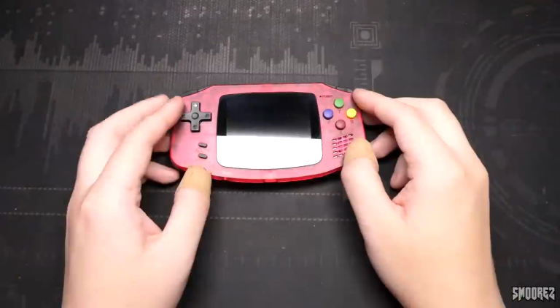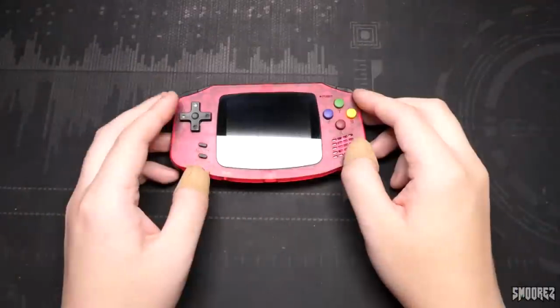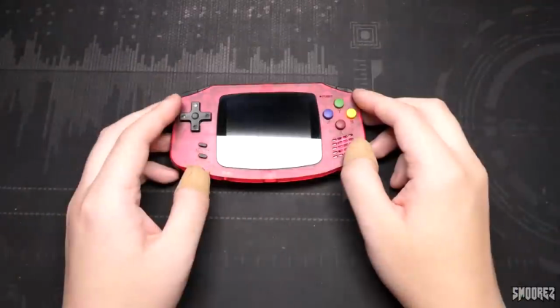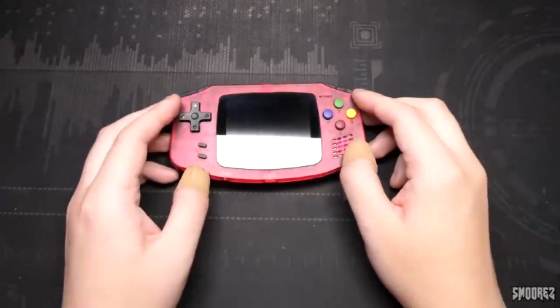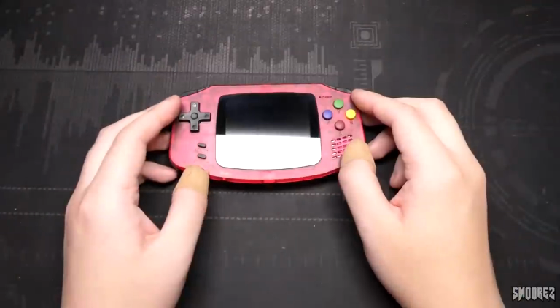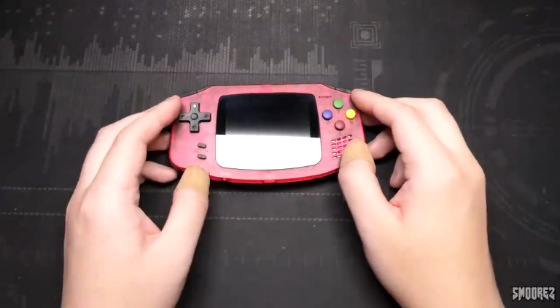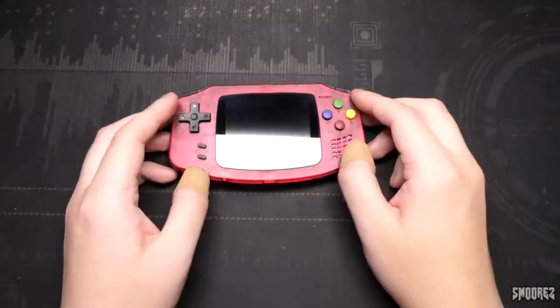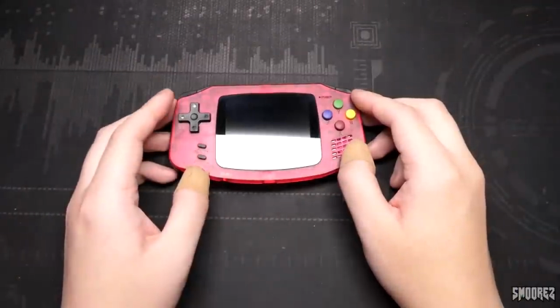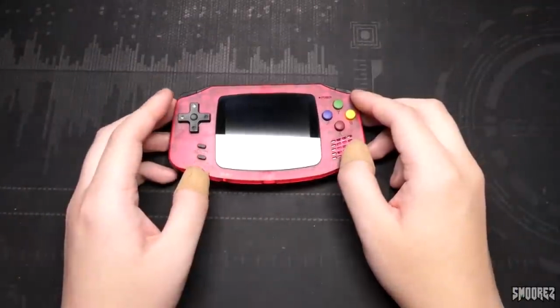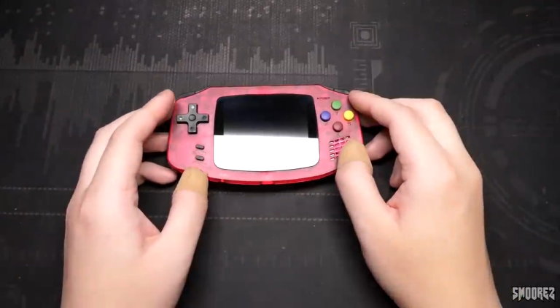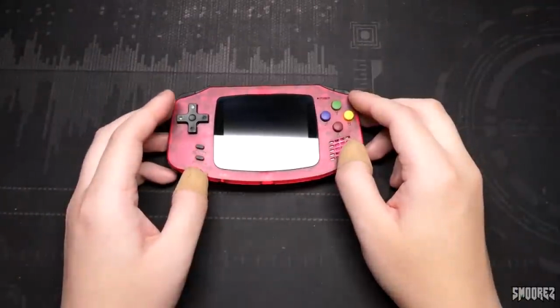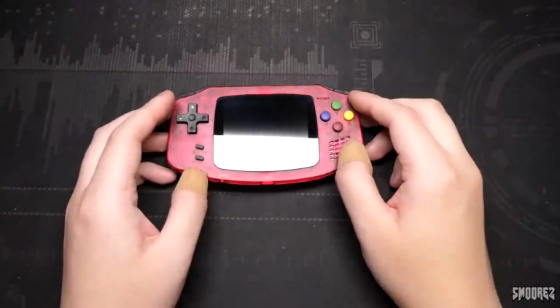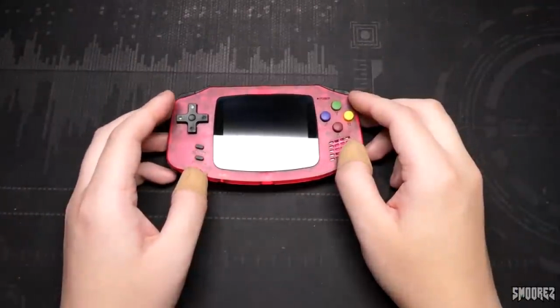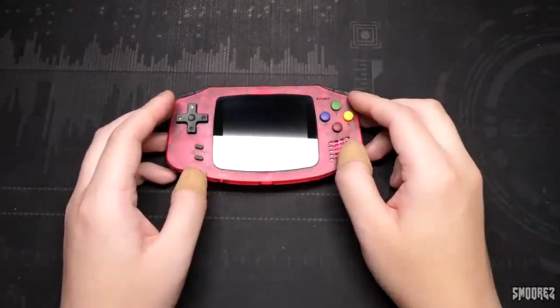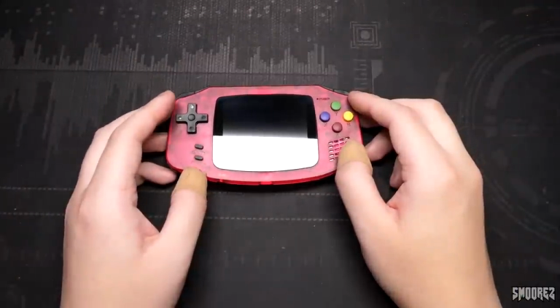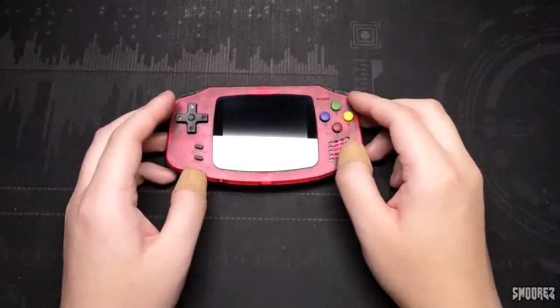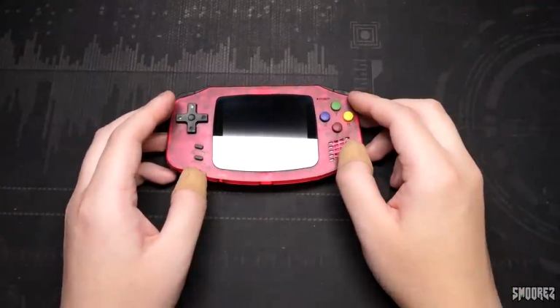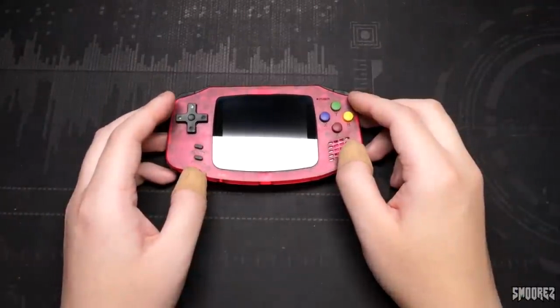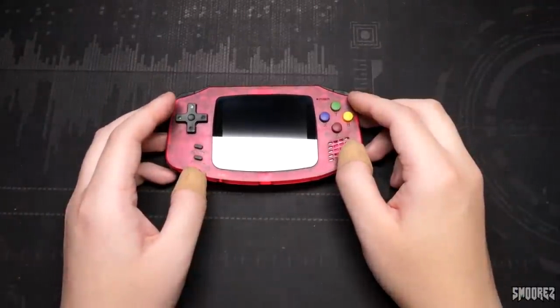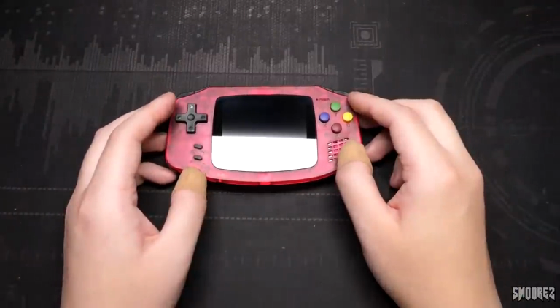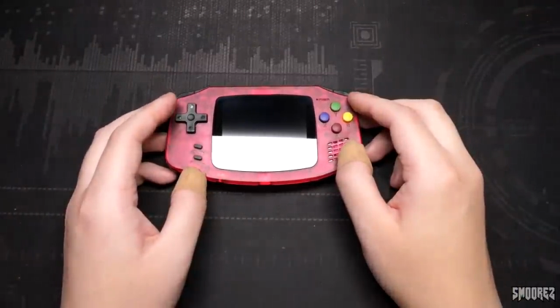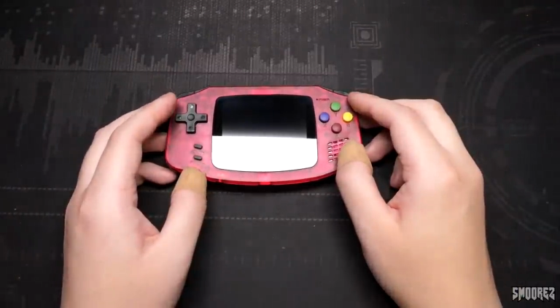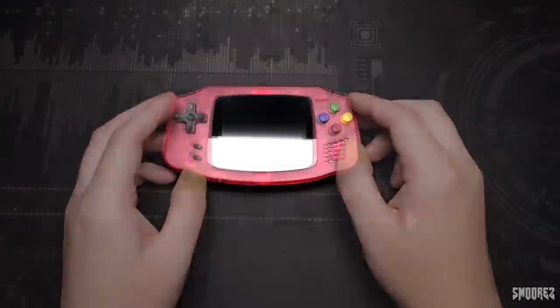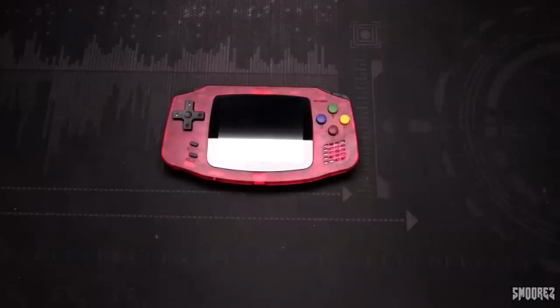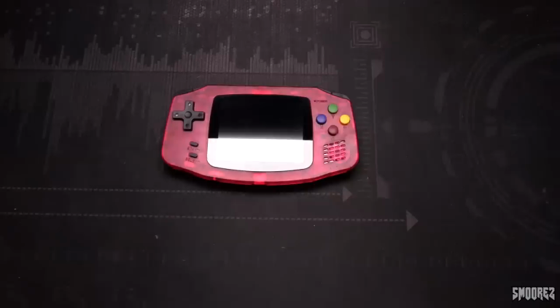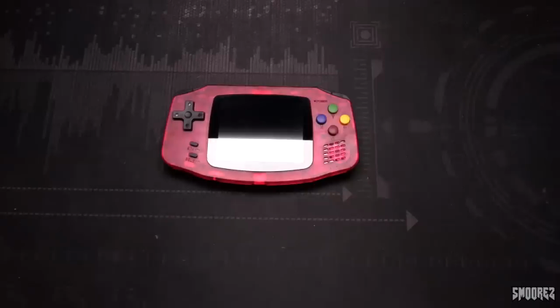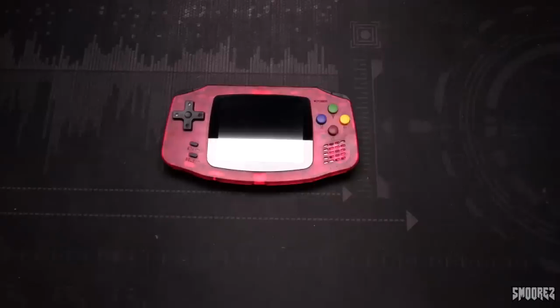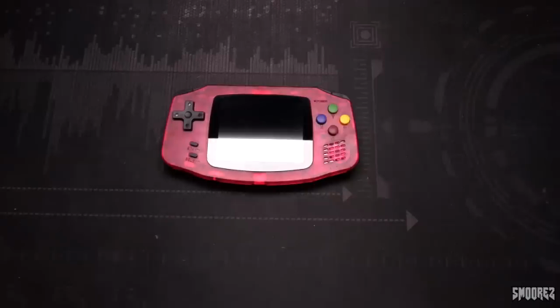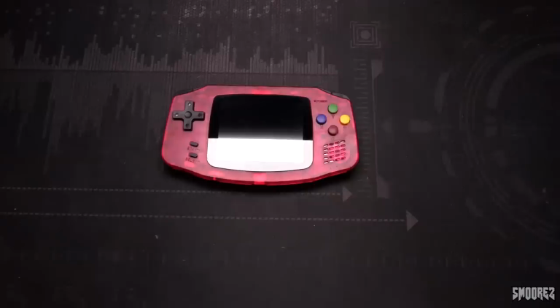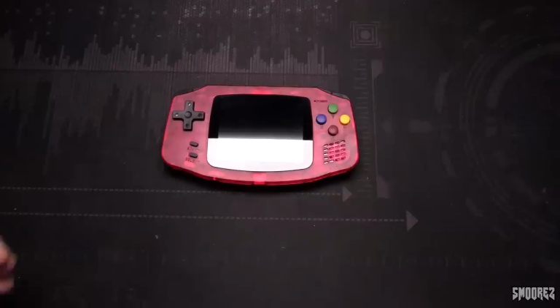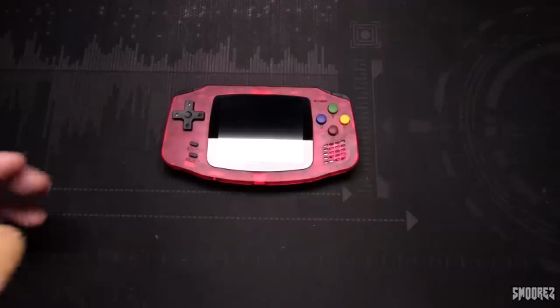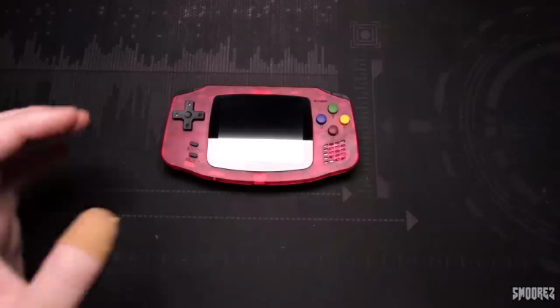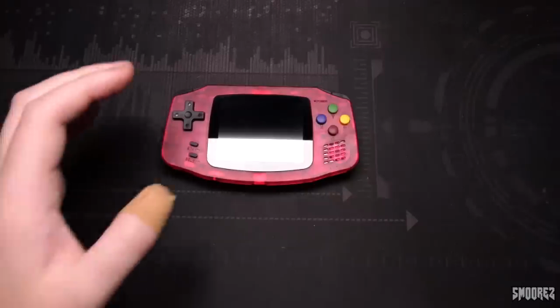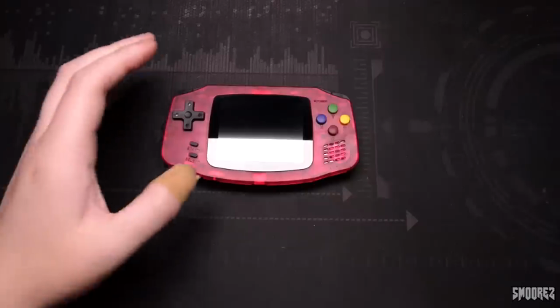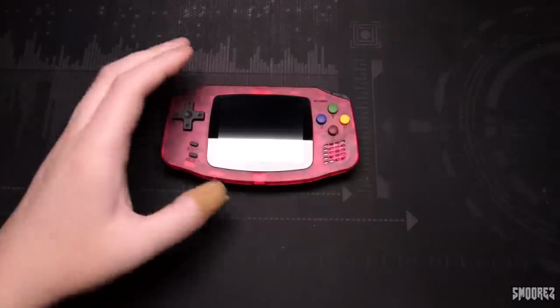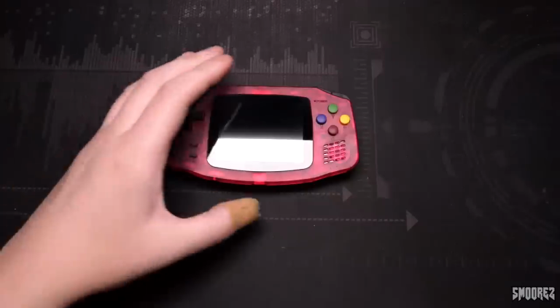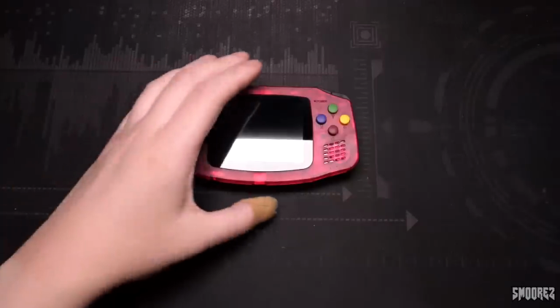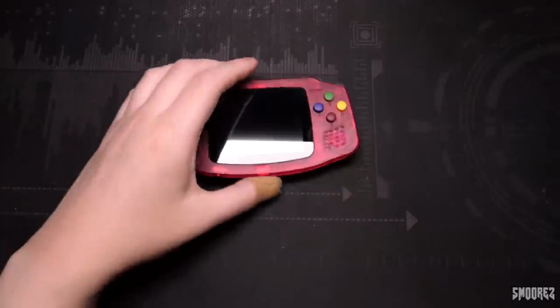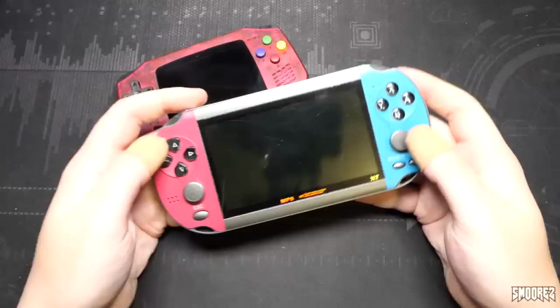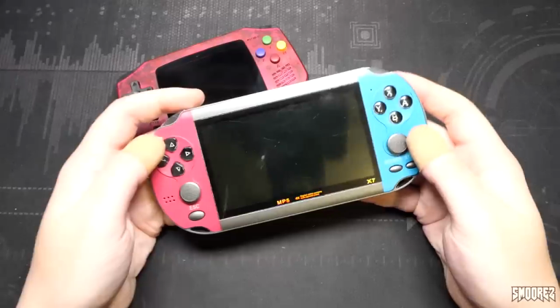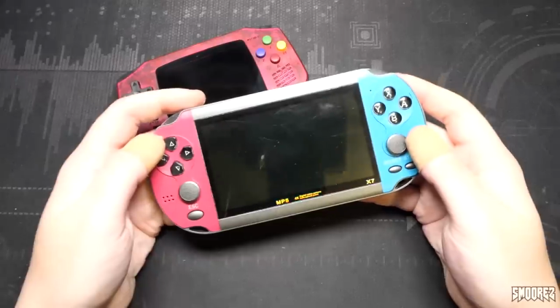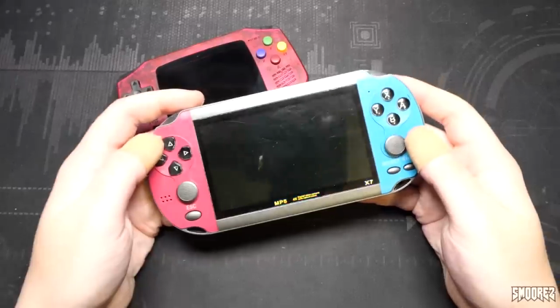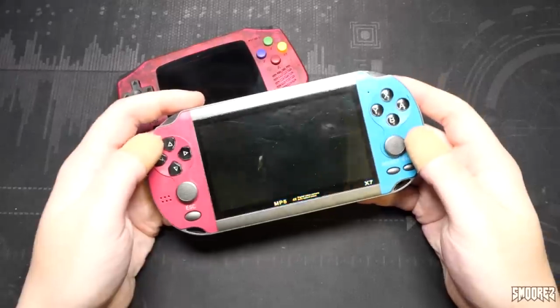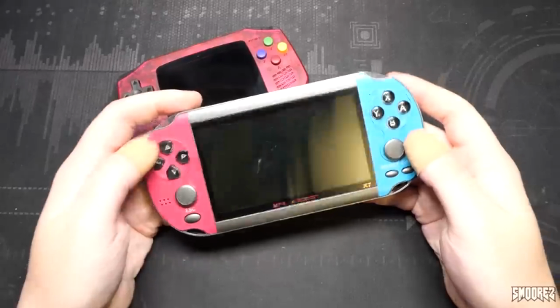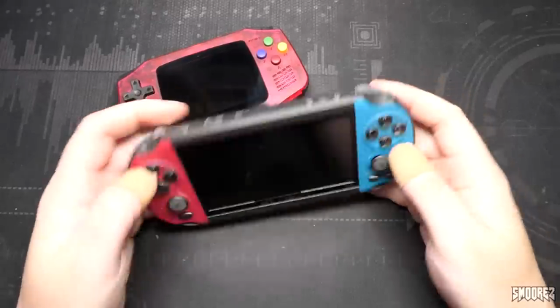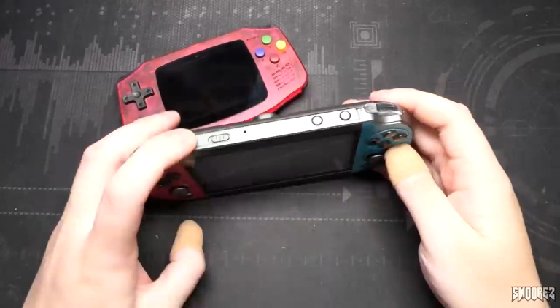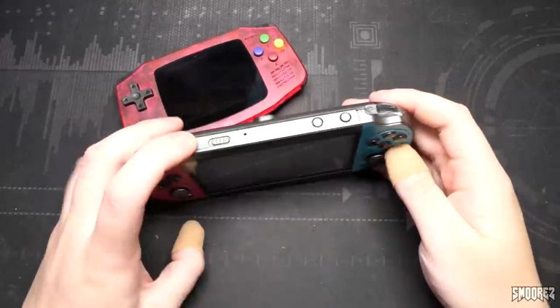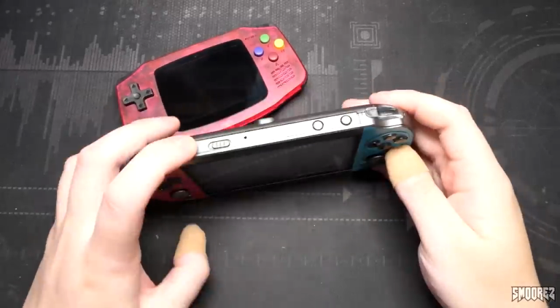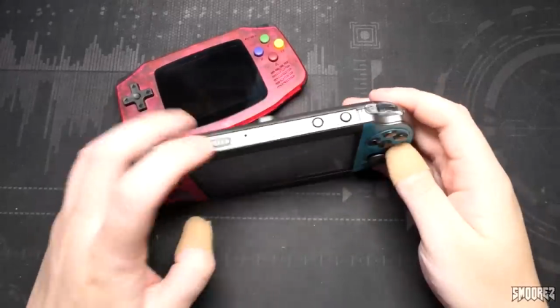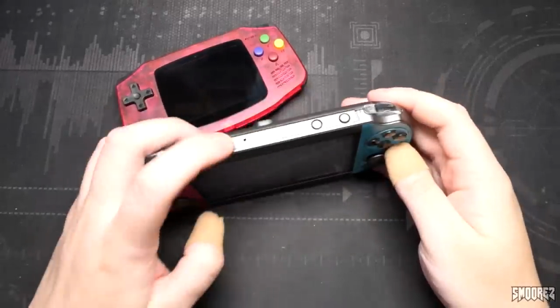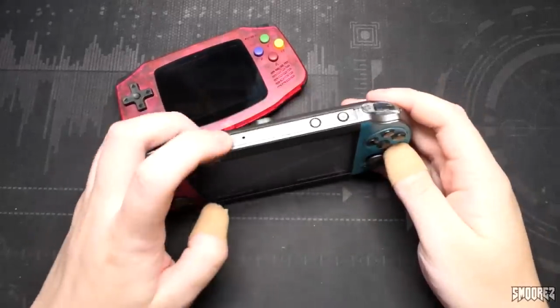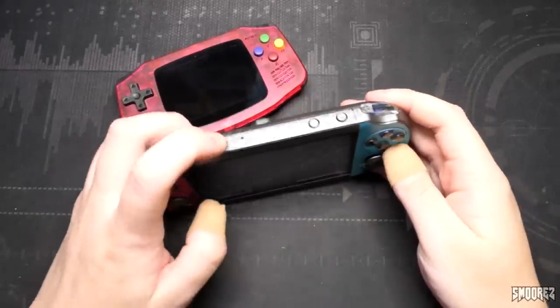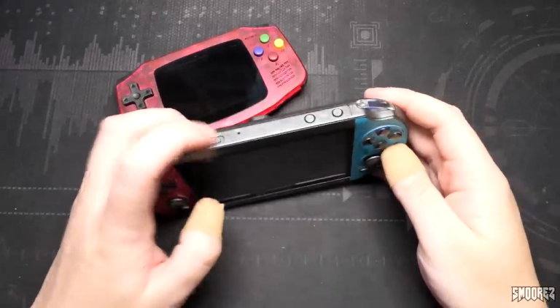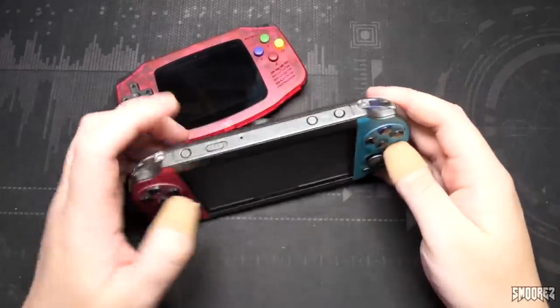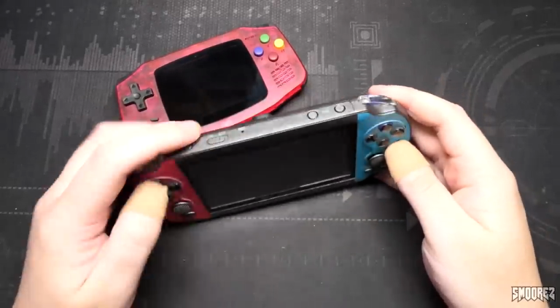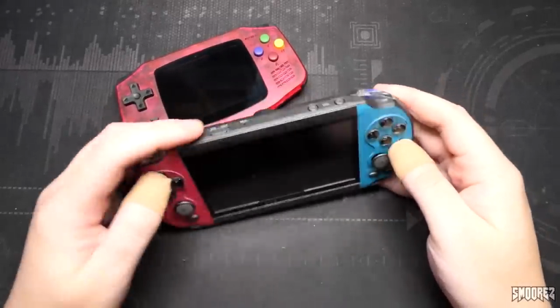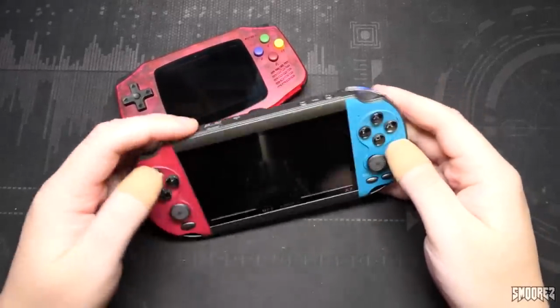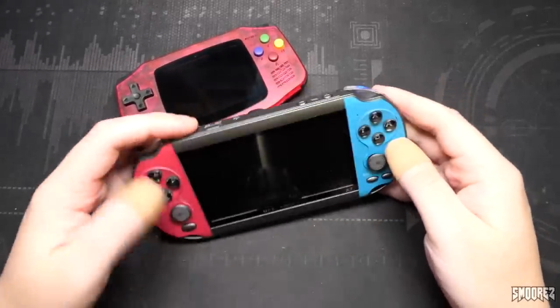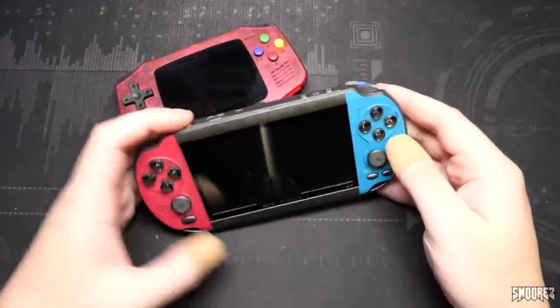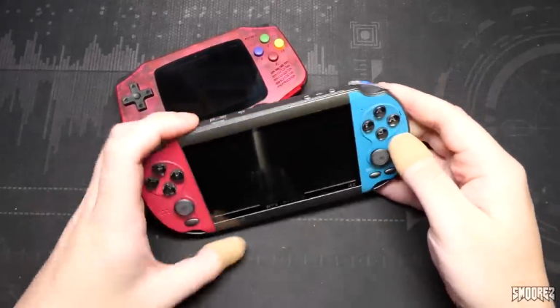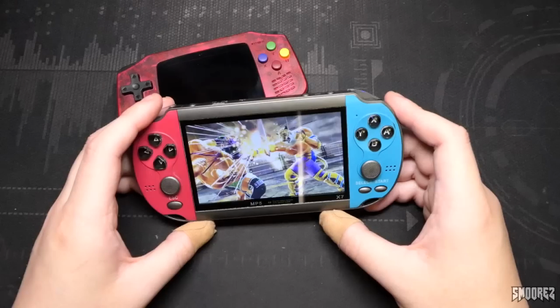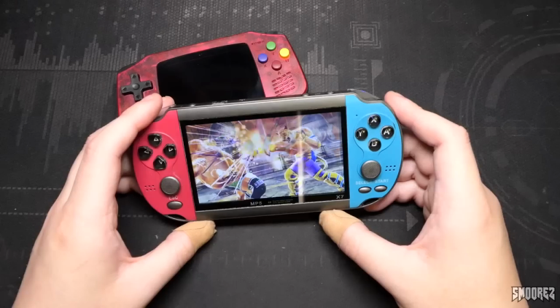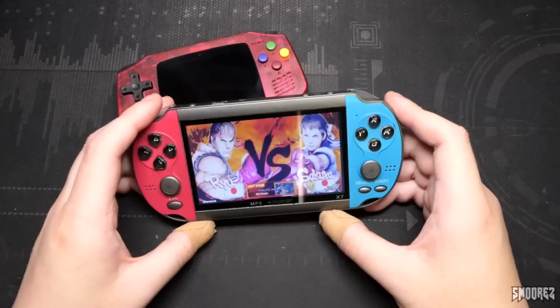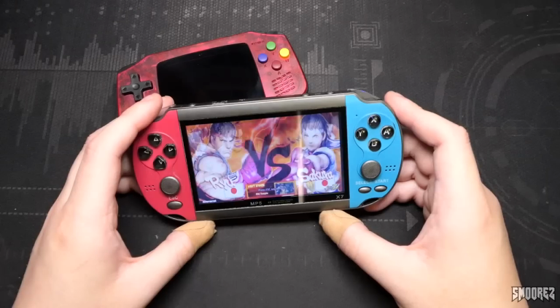Speaking of that Nintendo Switch thing, just to refresh your memories, here it is. I think it still works.